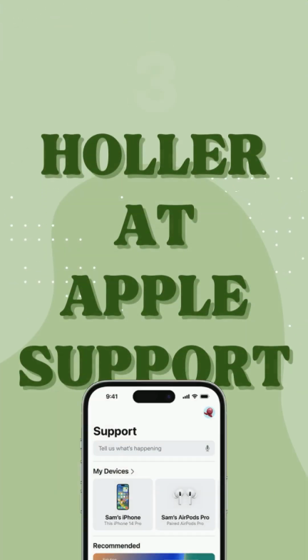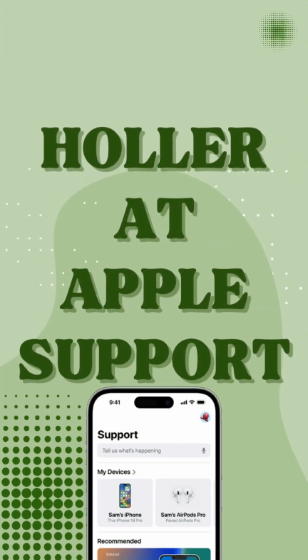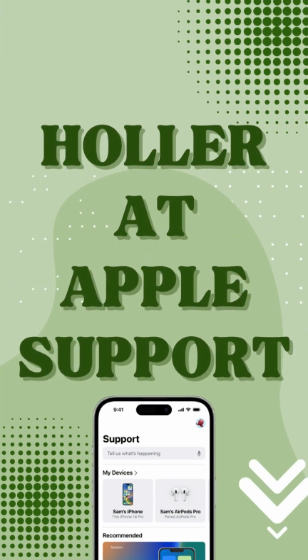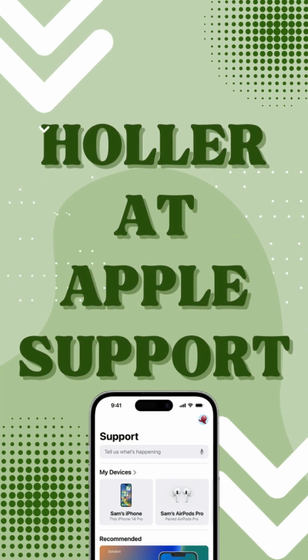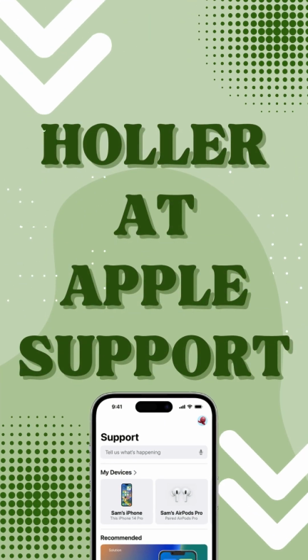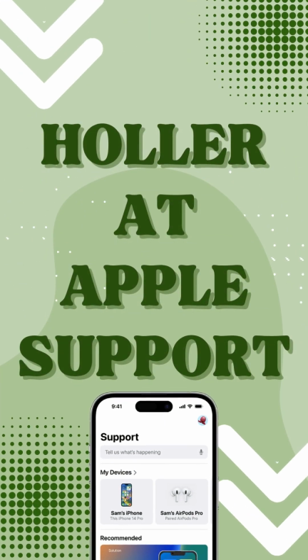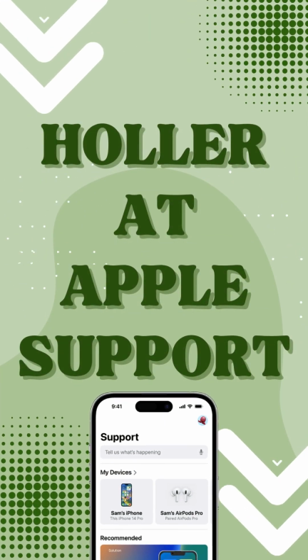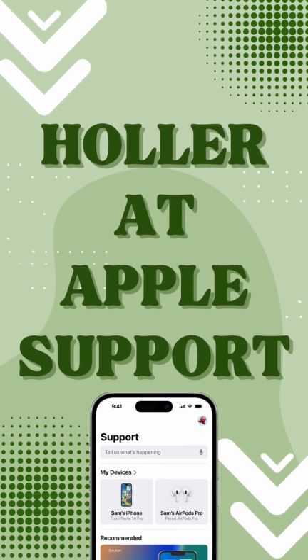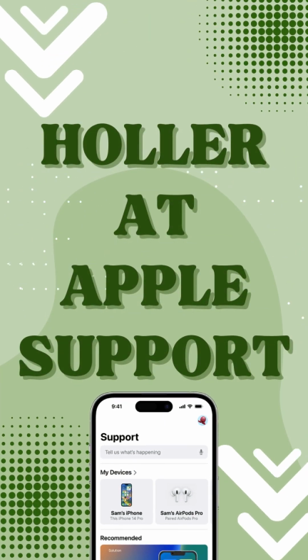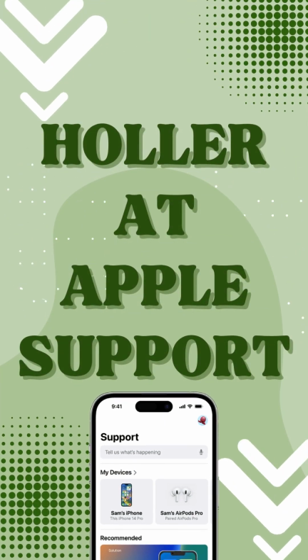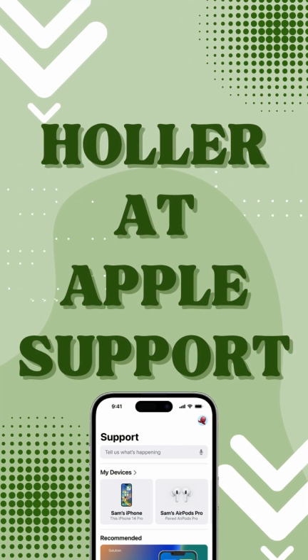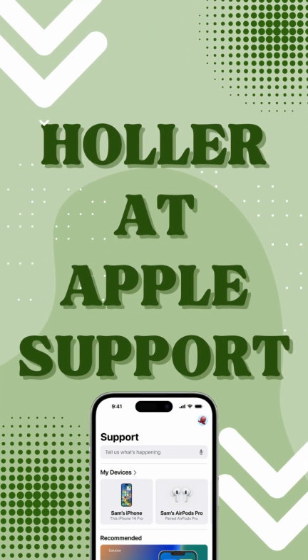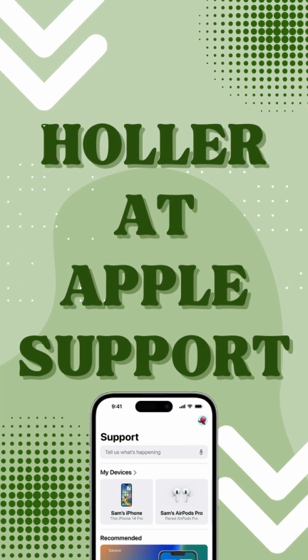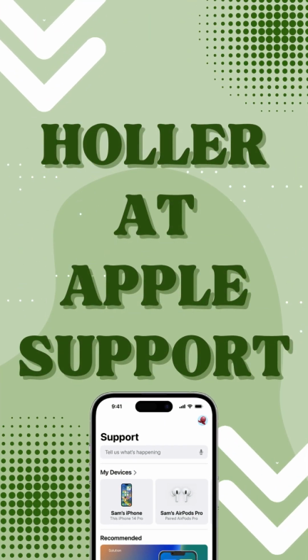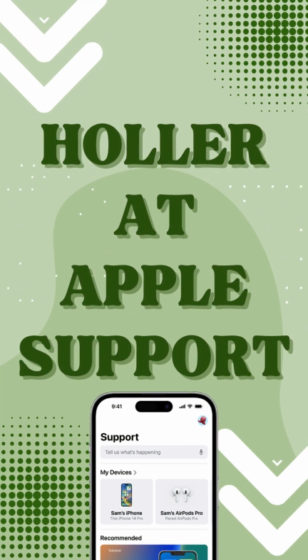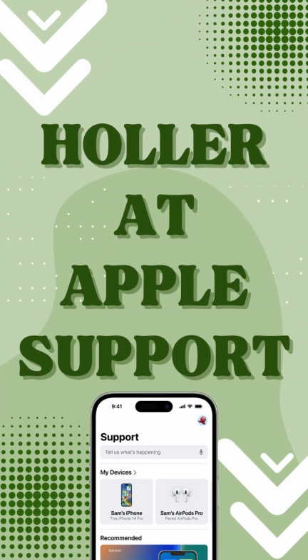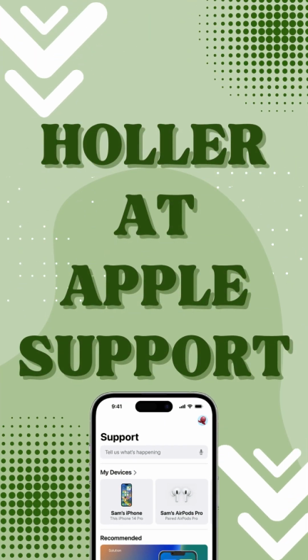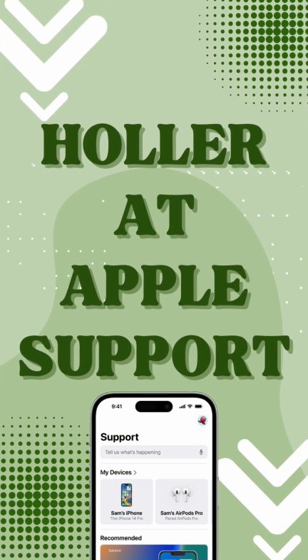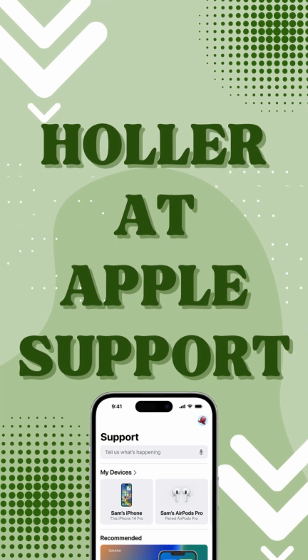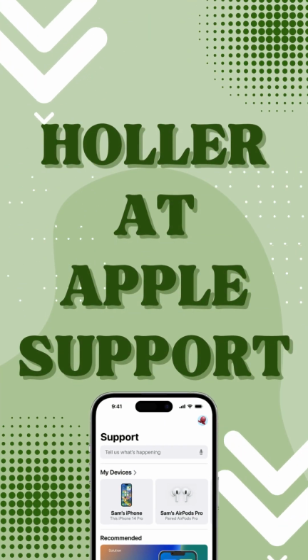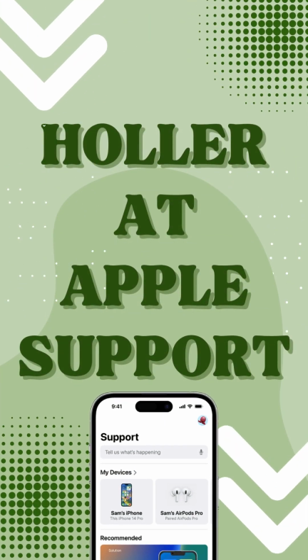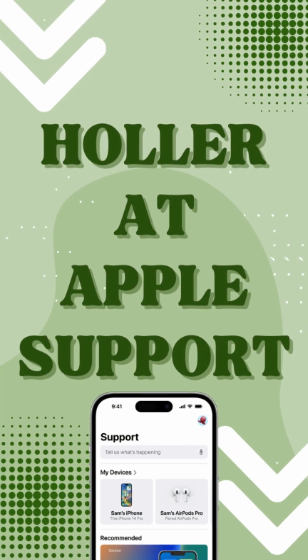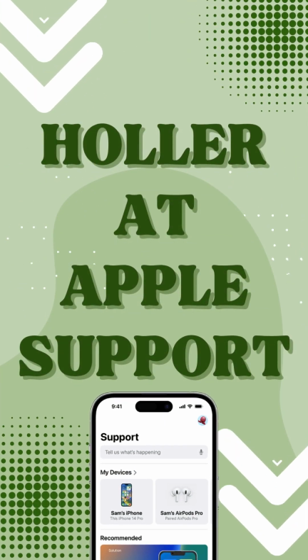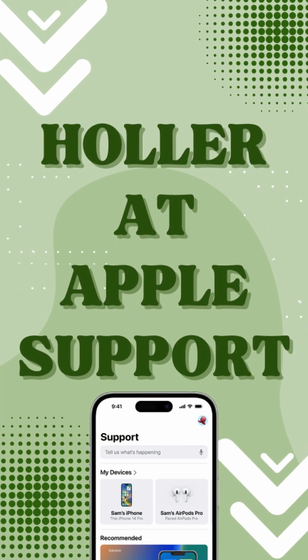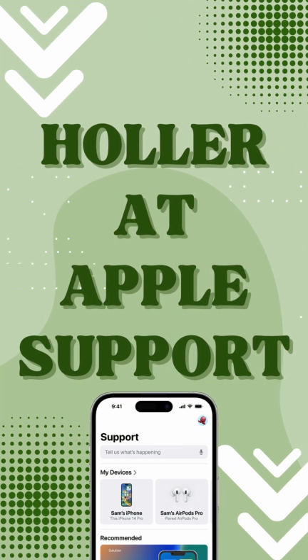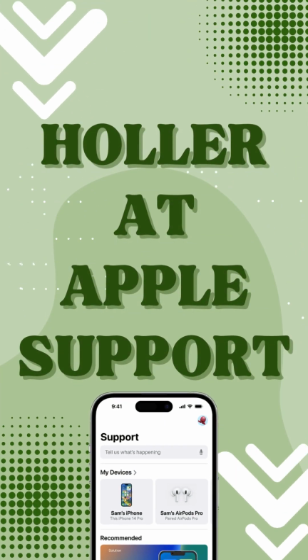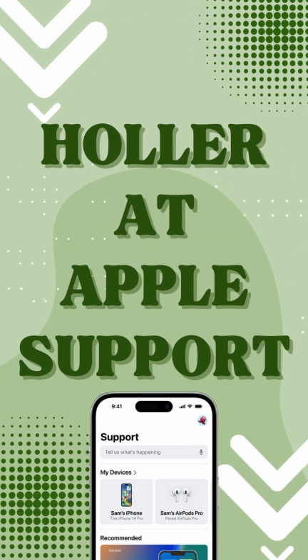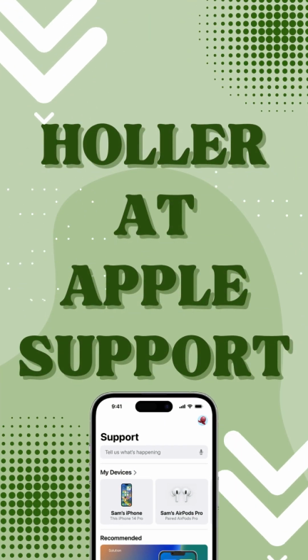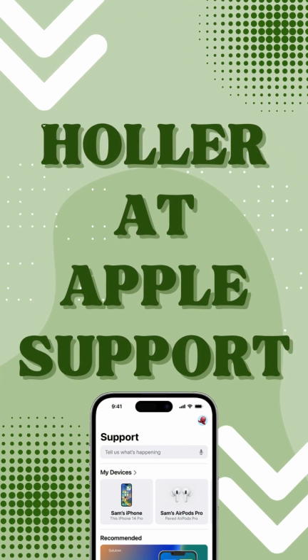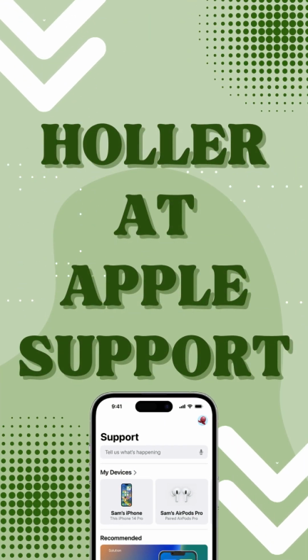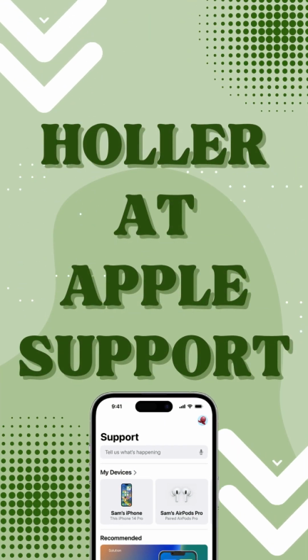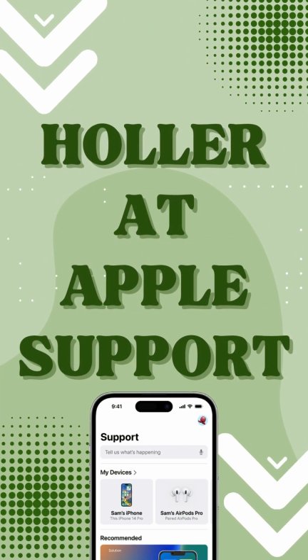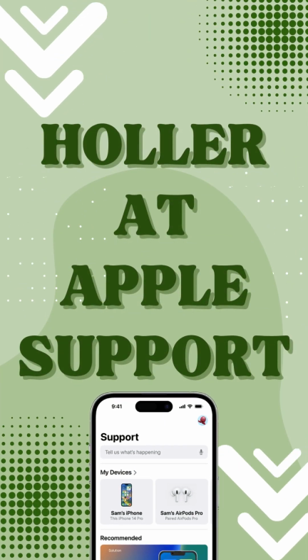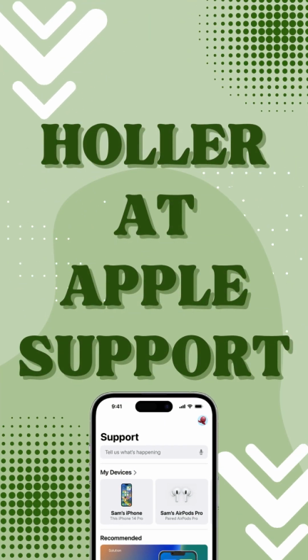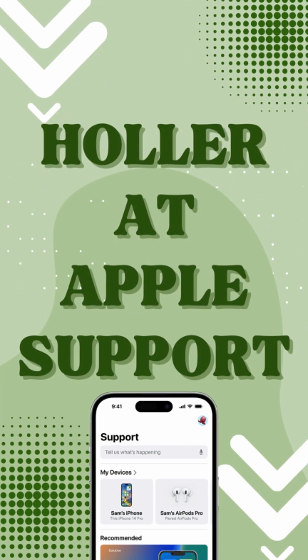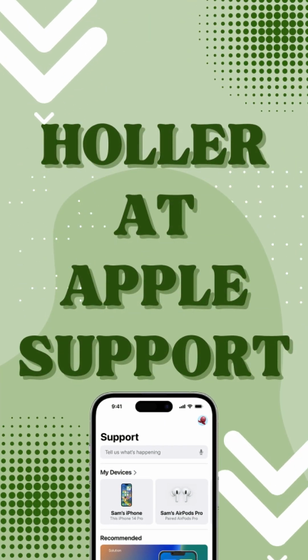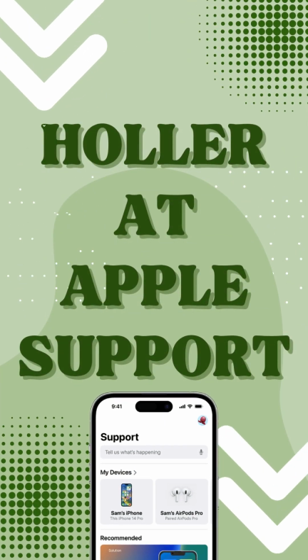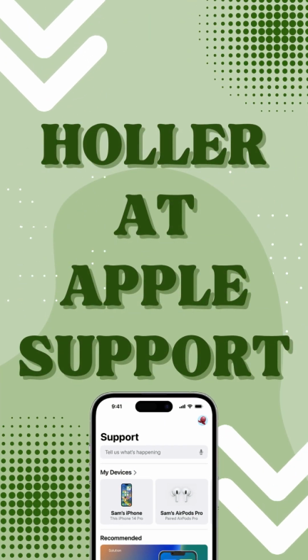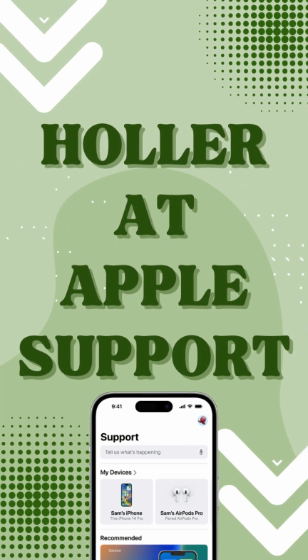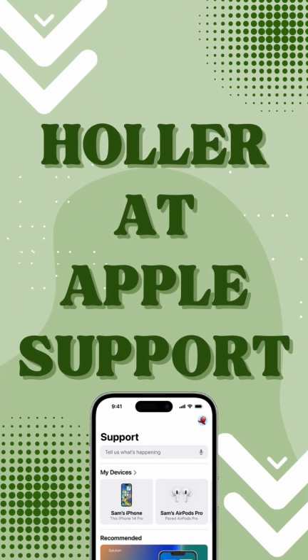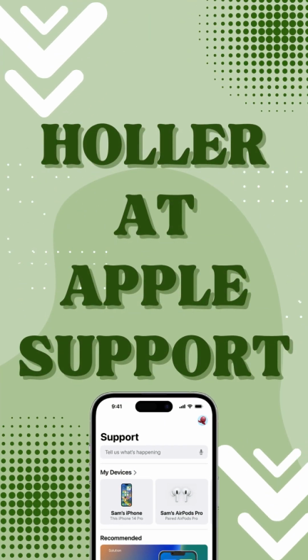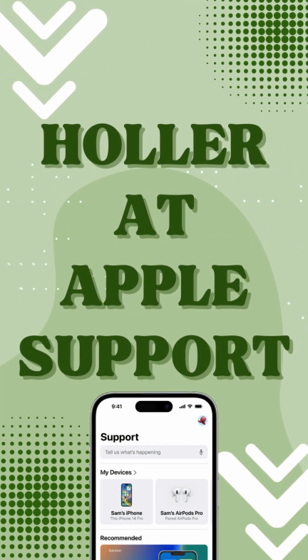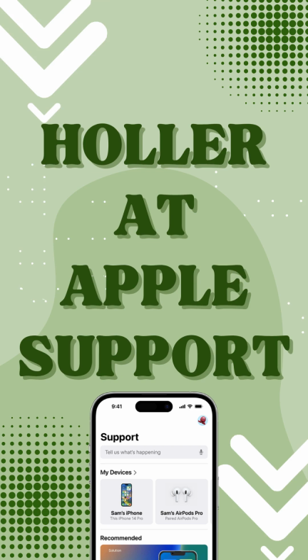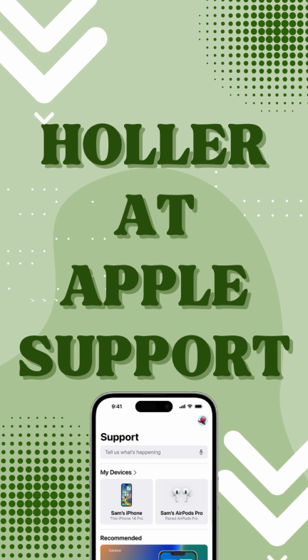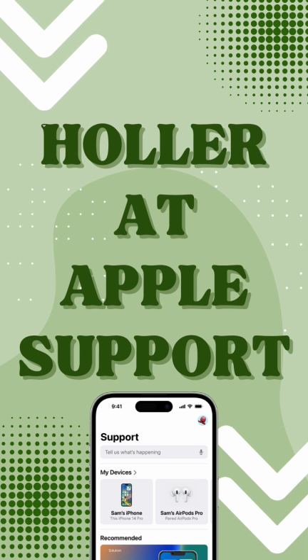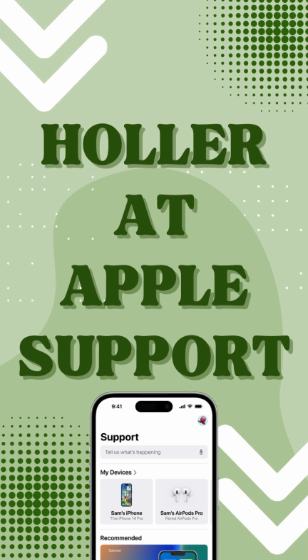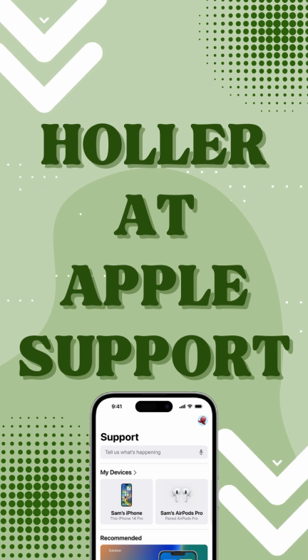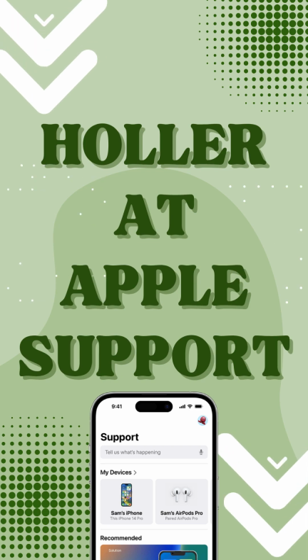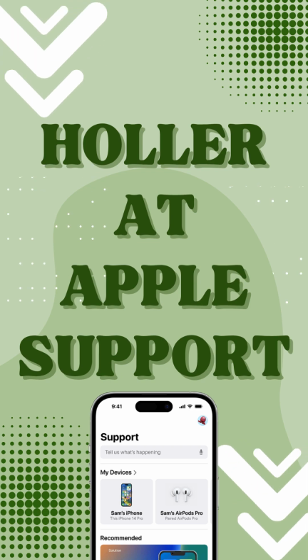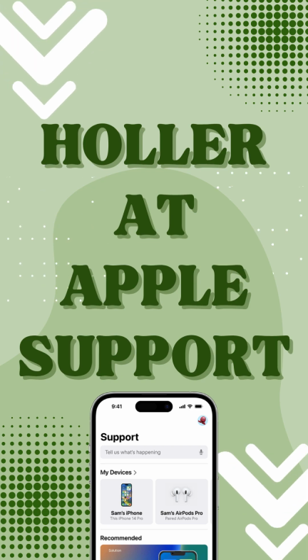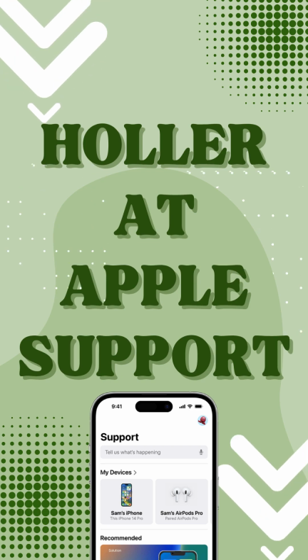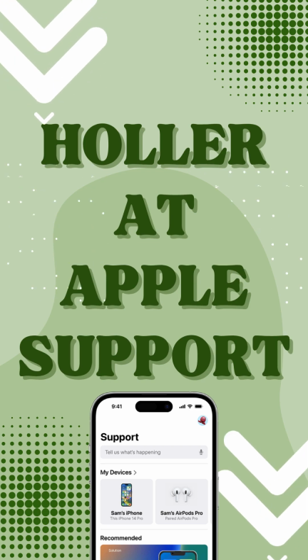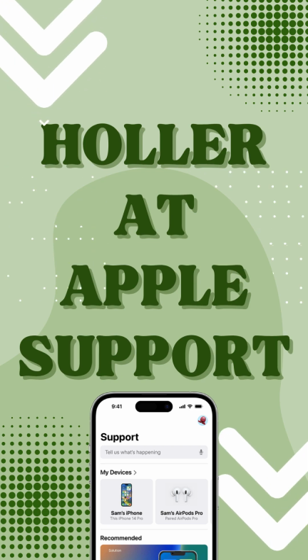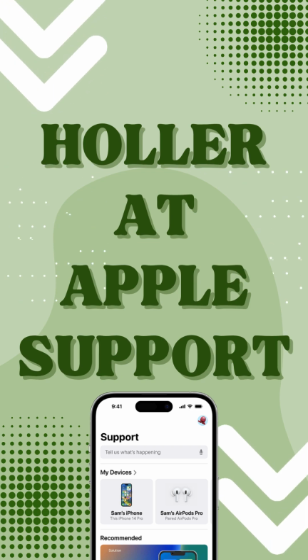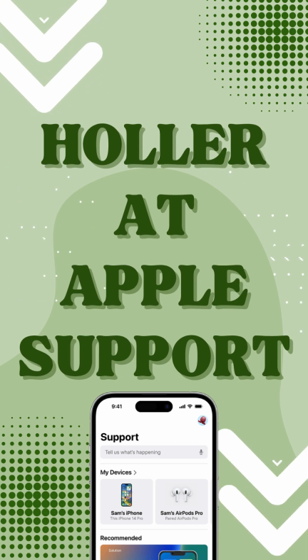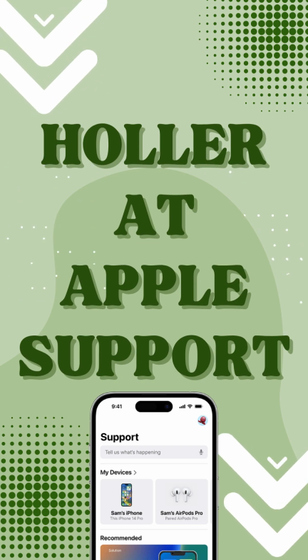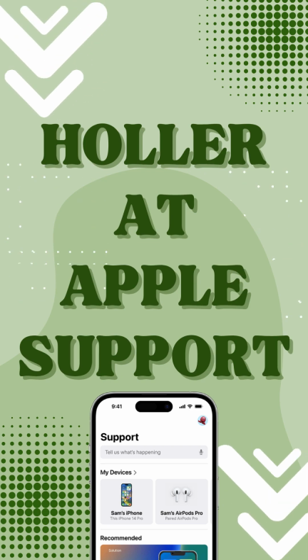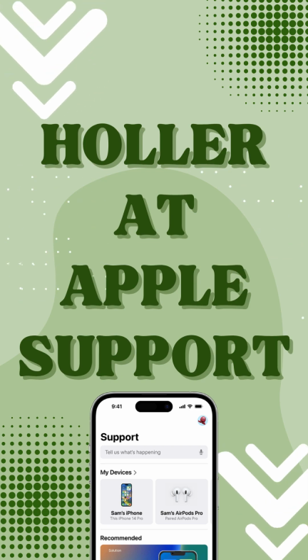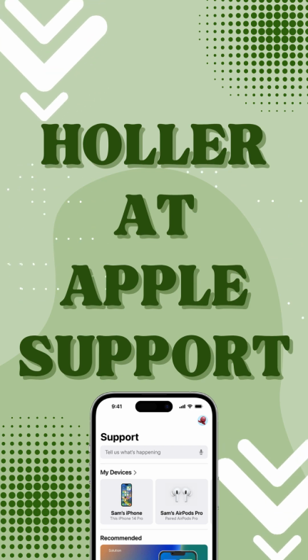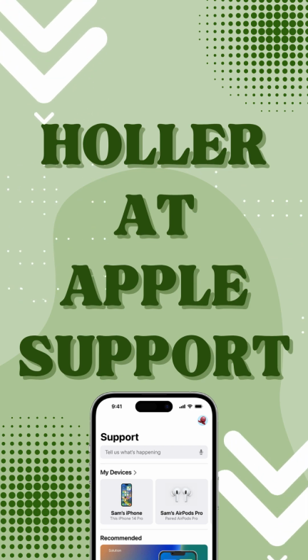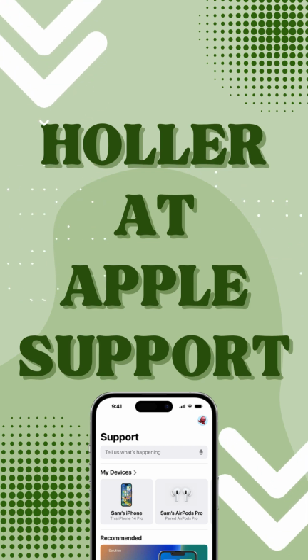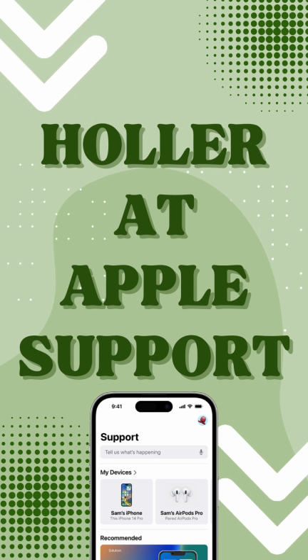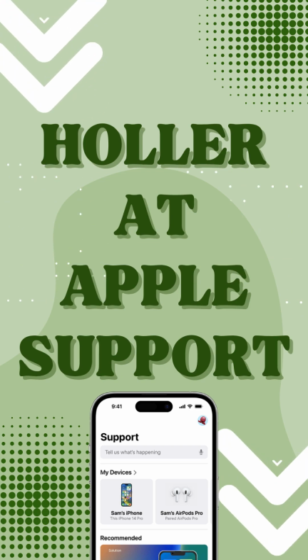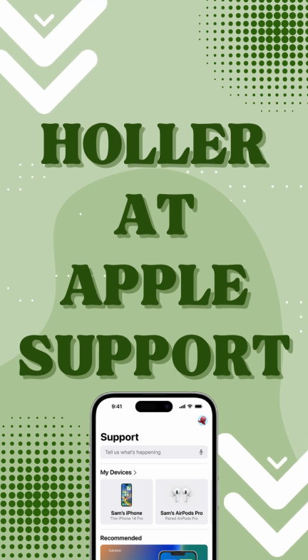Holler at Apple Support — give a shout out to the folks at Apple, show them proof of purchase, and they have the power to swipe away the activation lock for you.